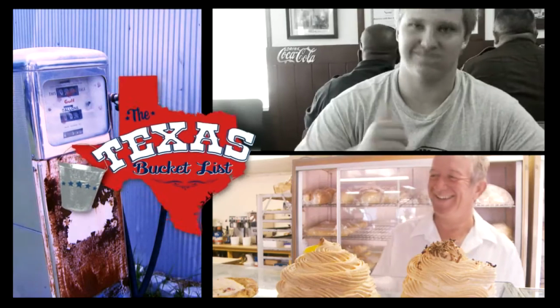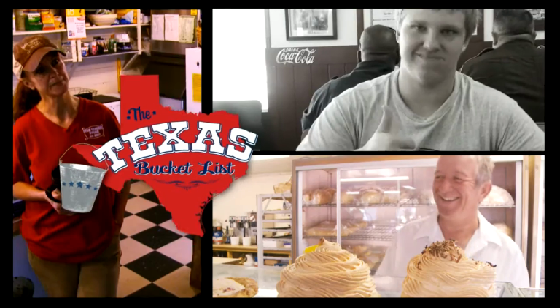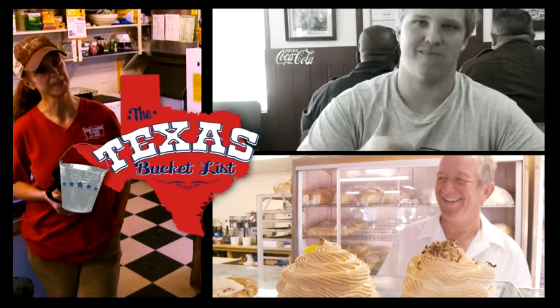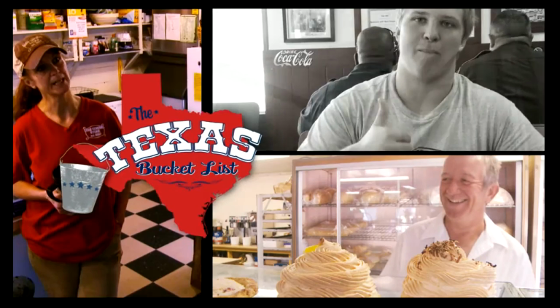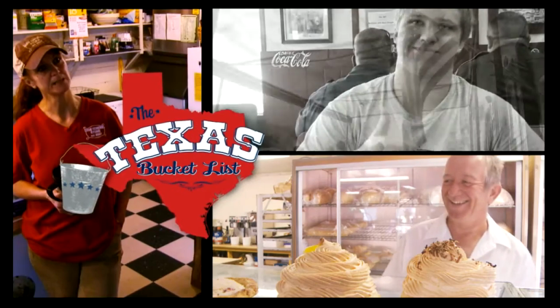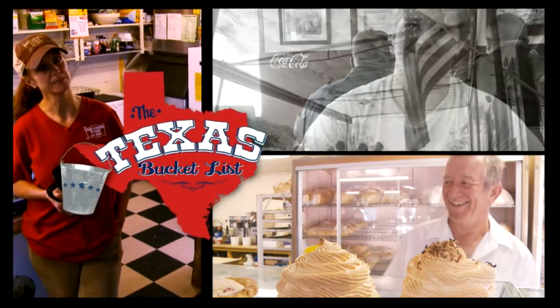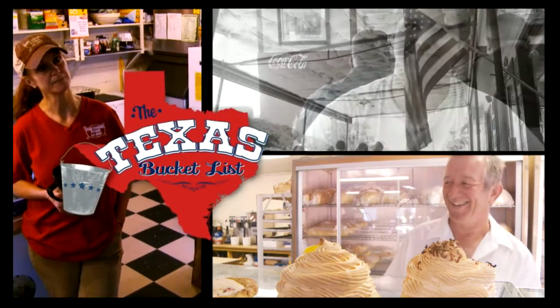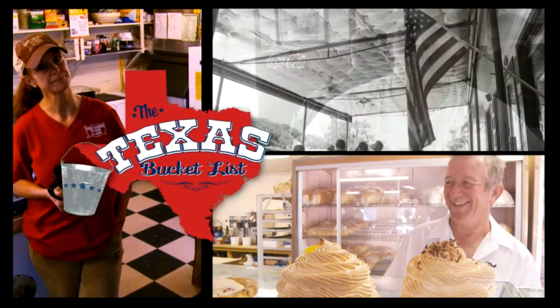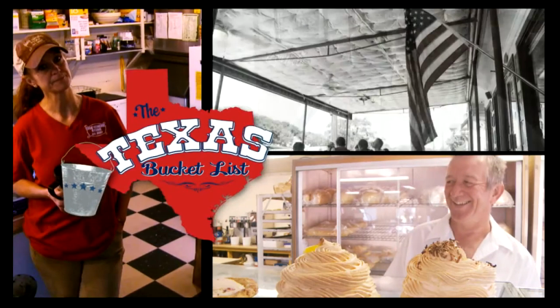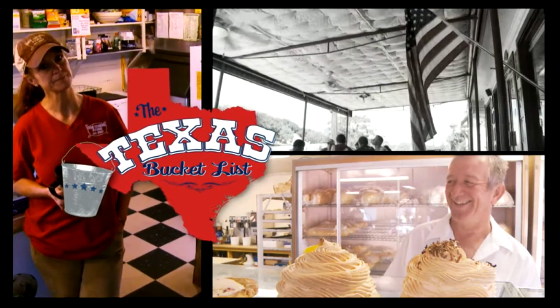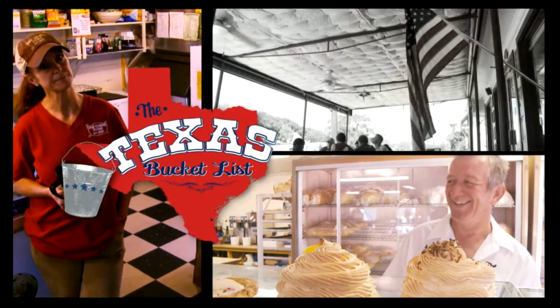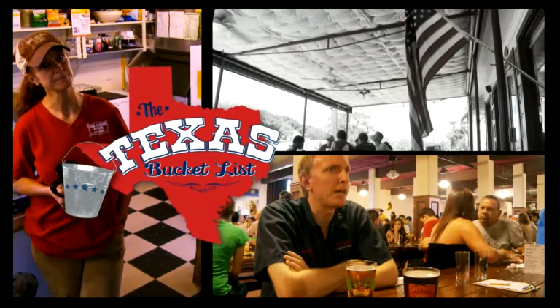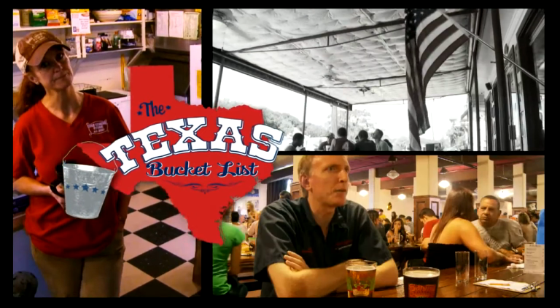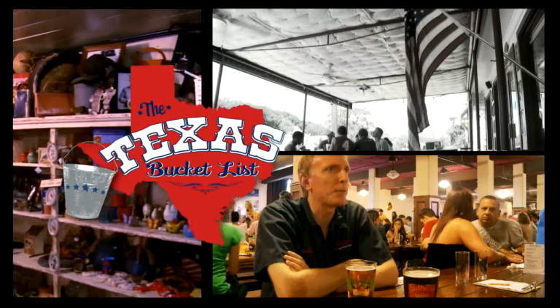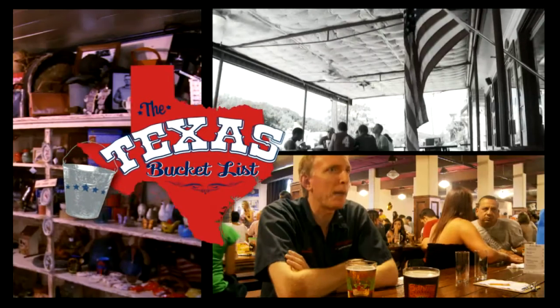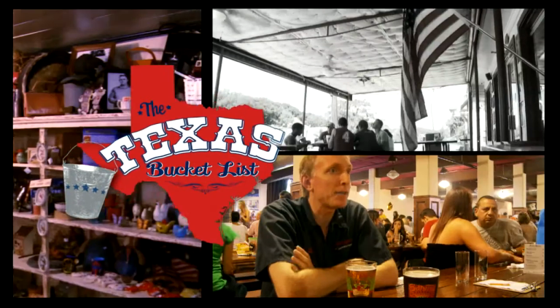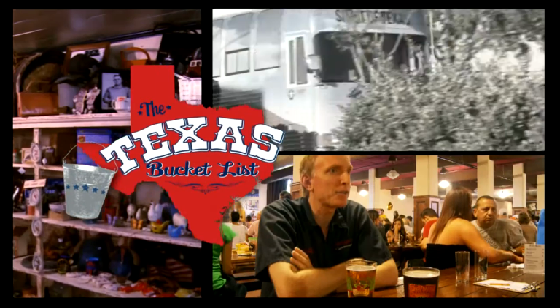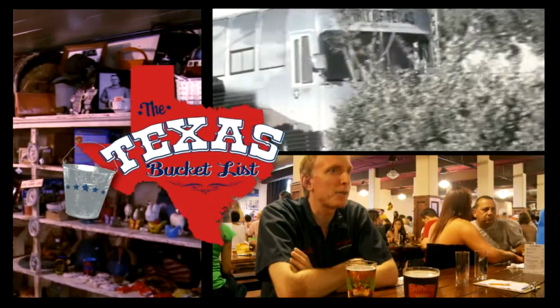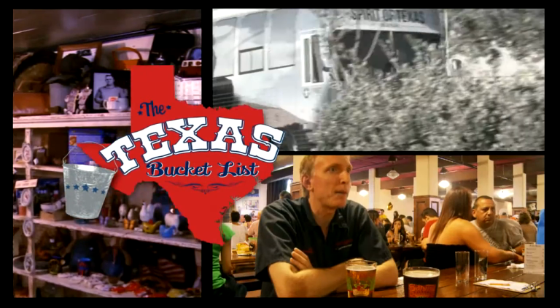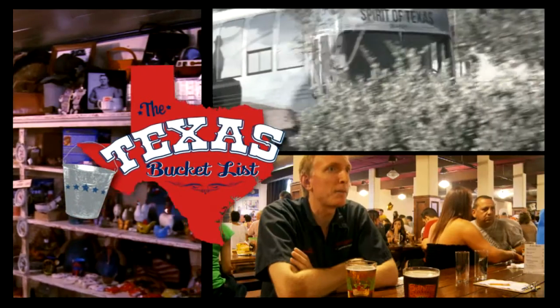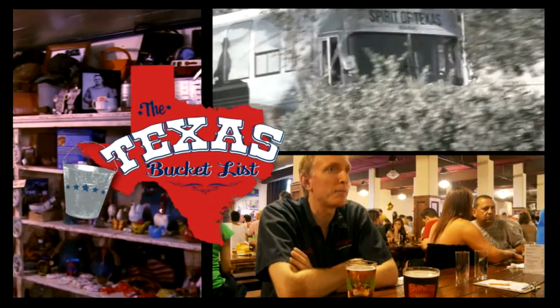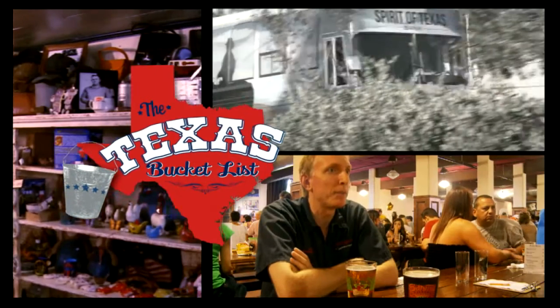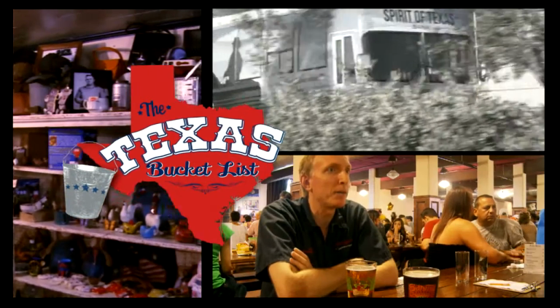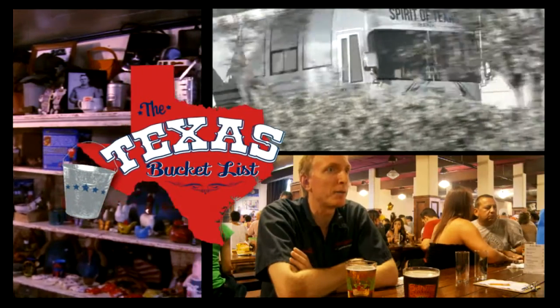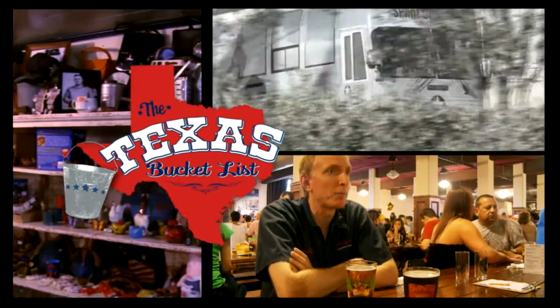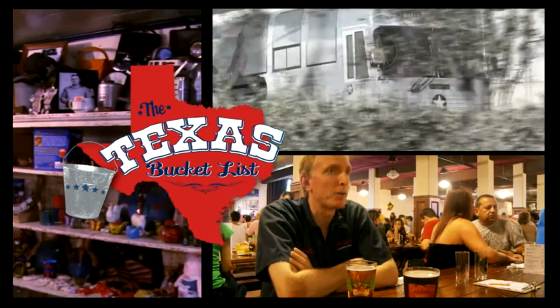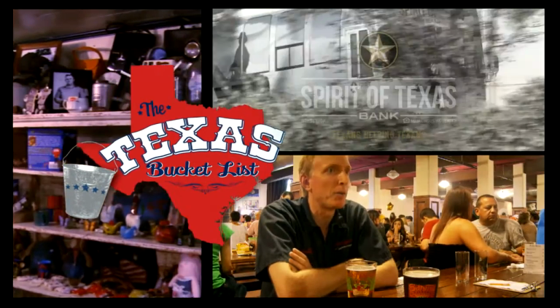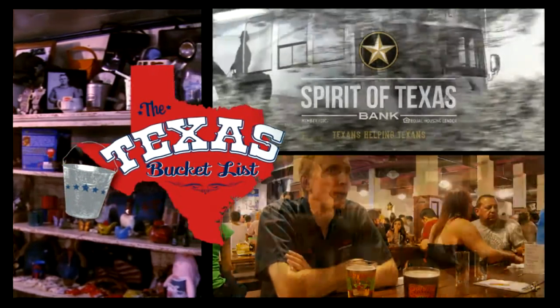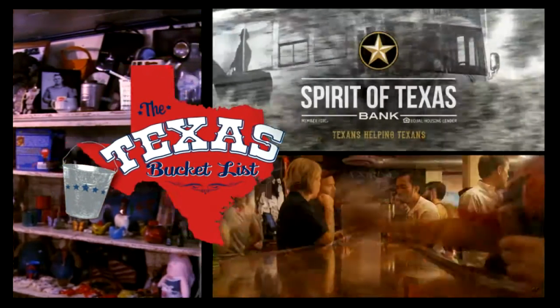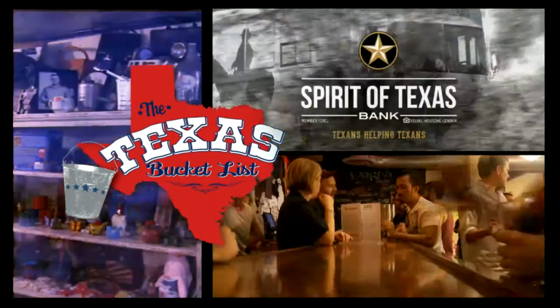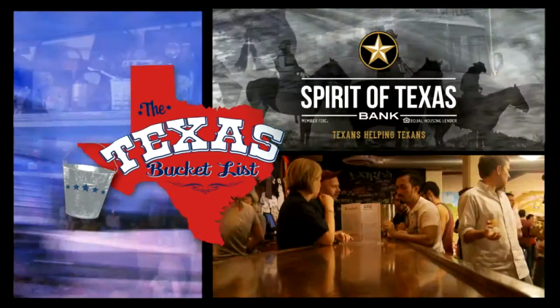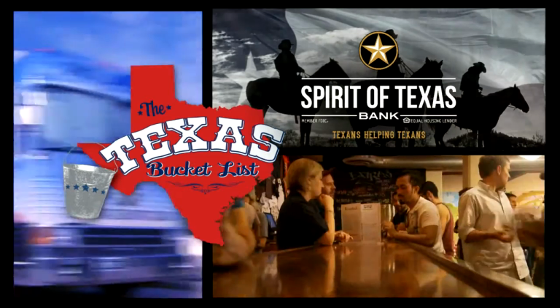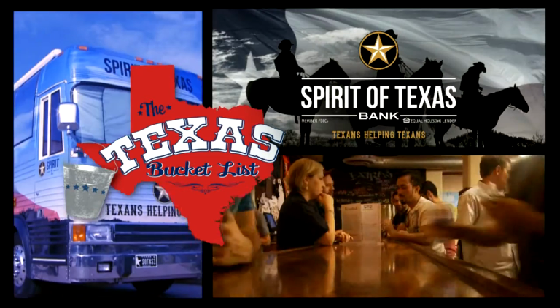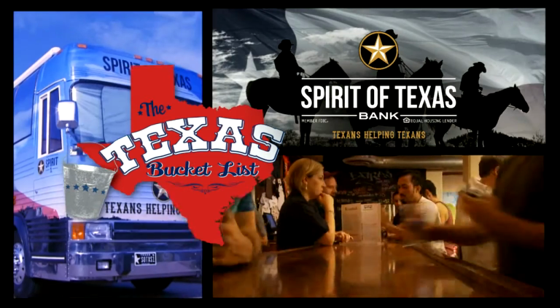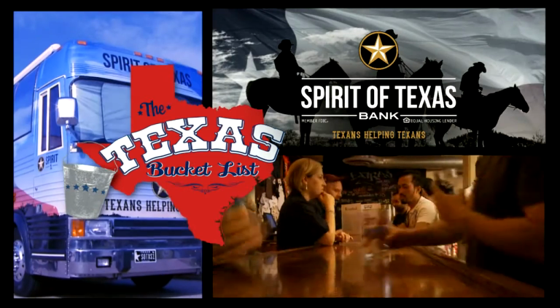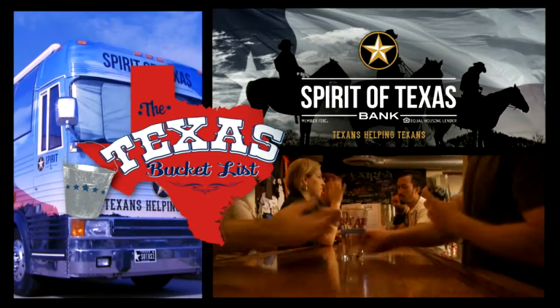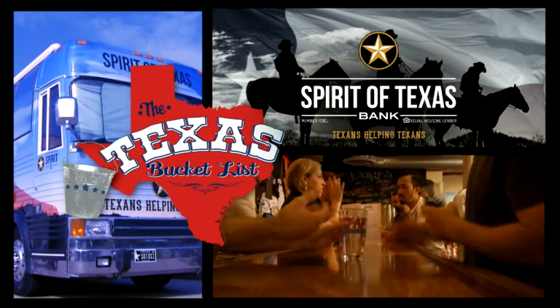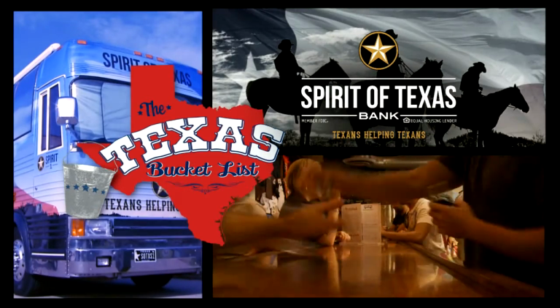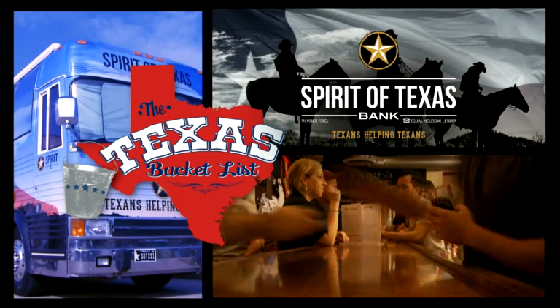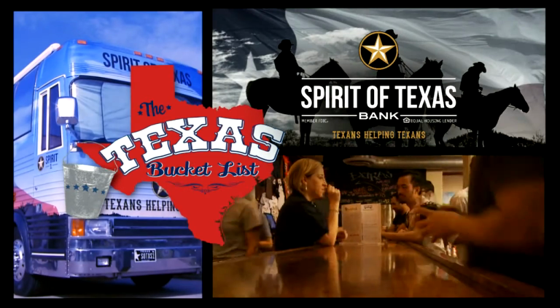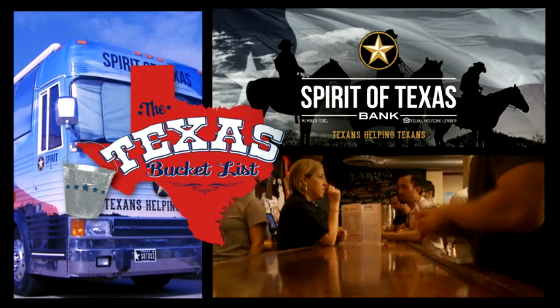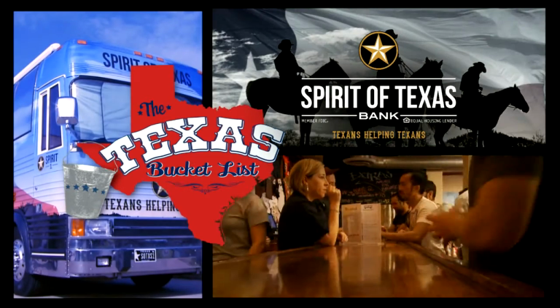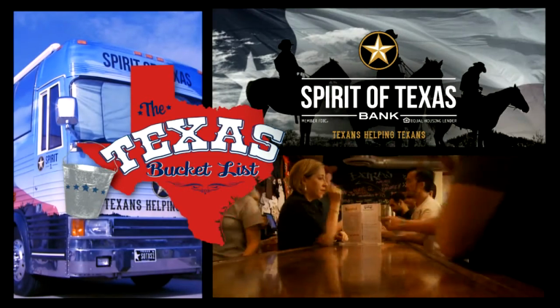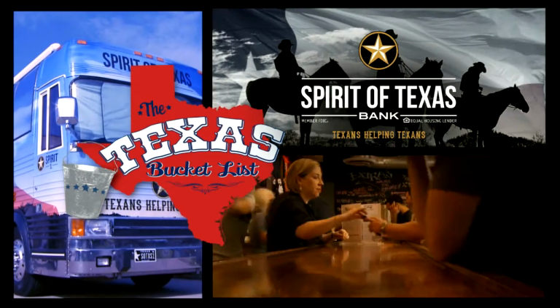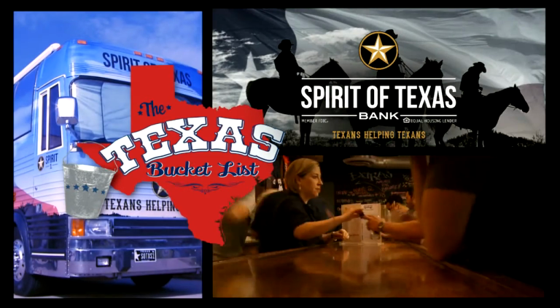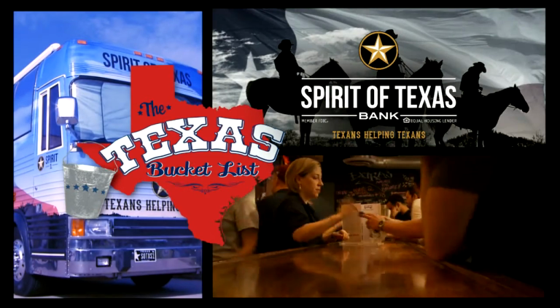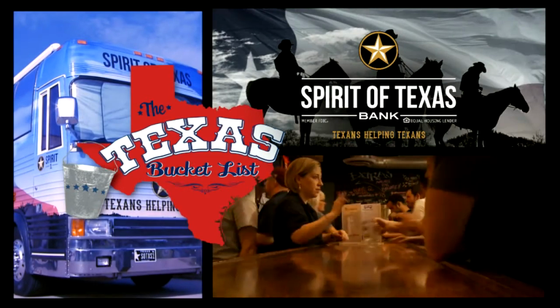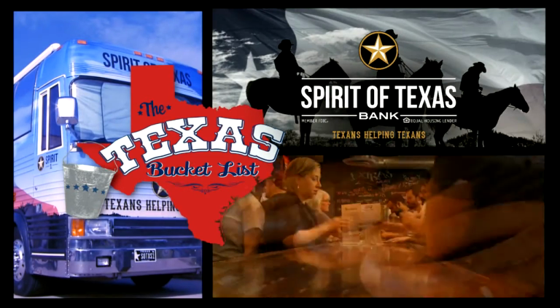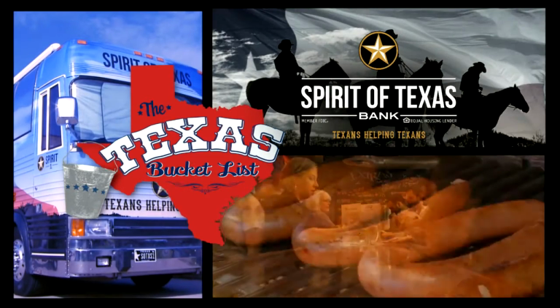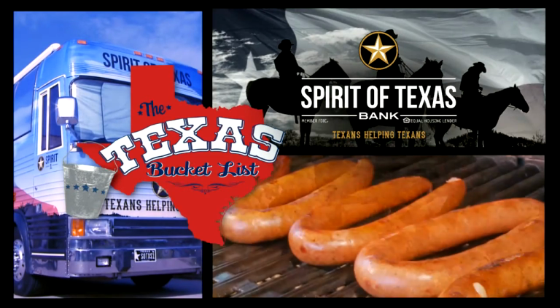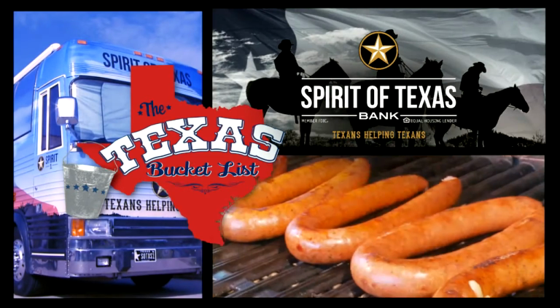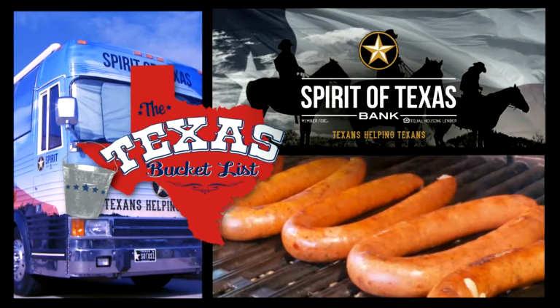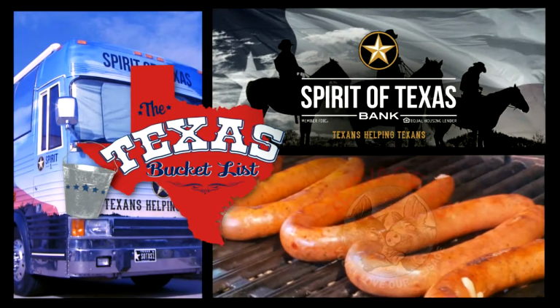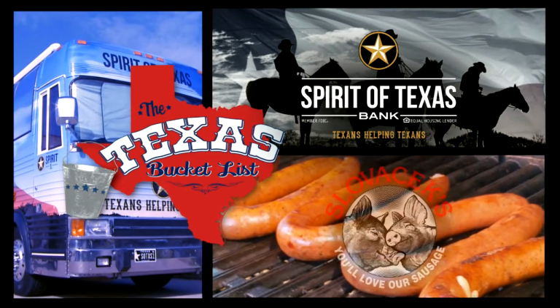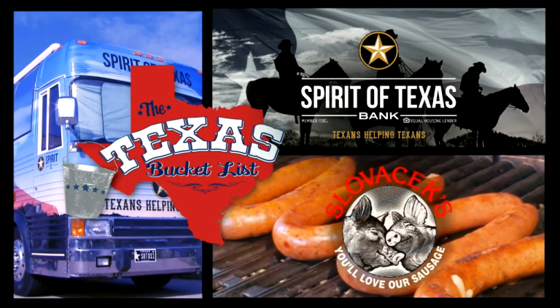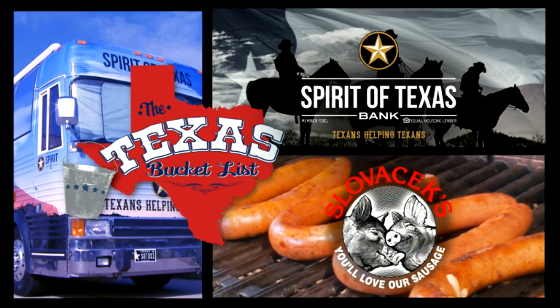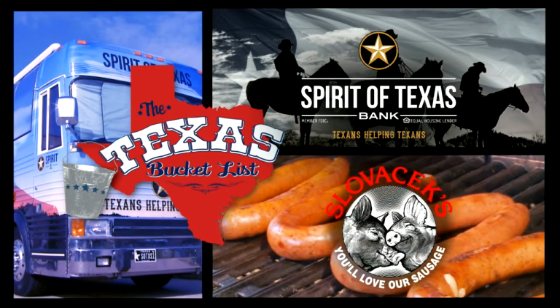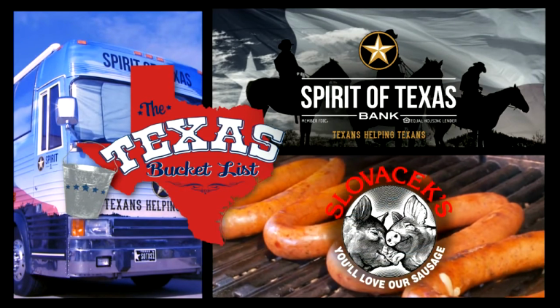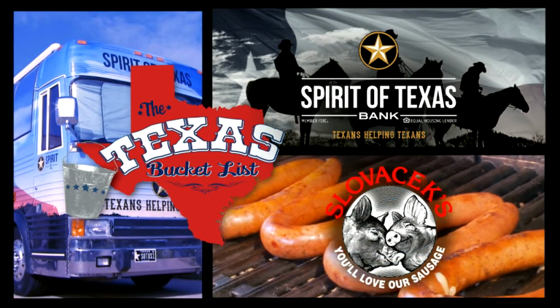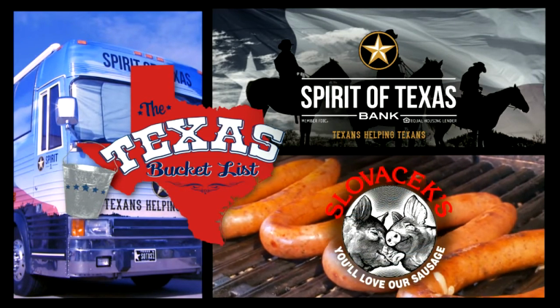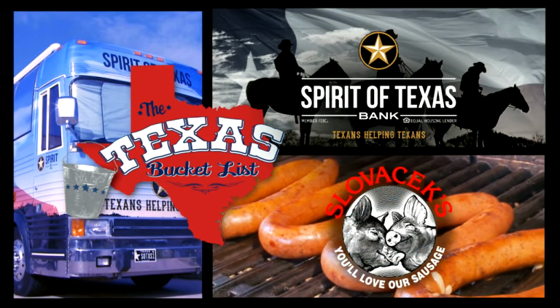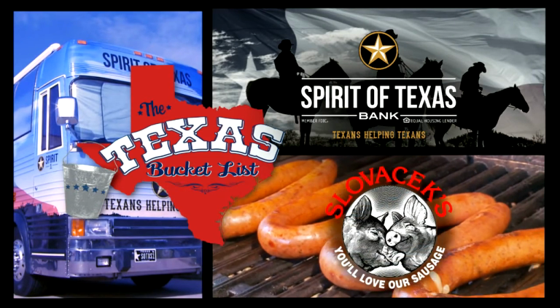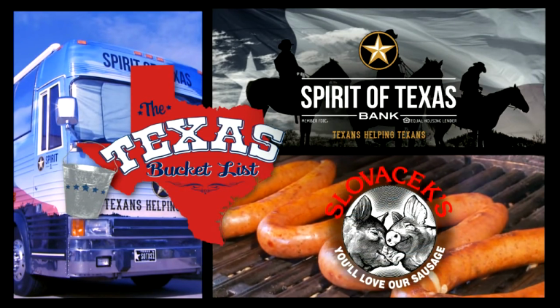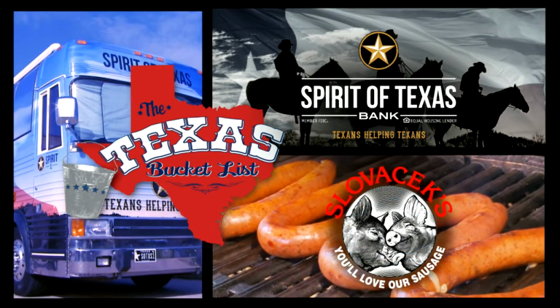This clip of the Texas Bucket List is brought to you by Spirit of Texas Bank and Slovacek Sausage.